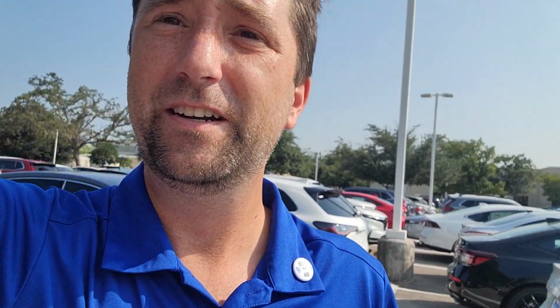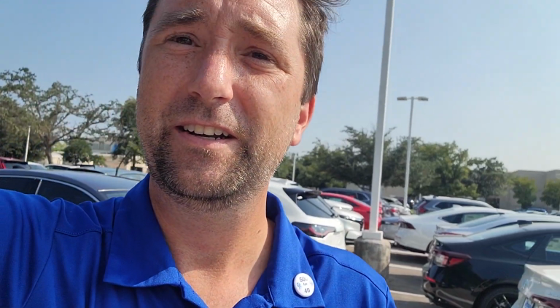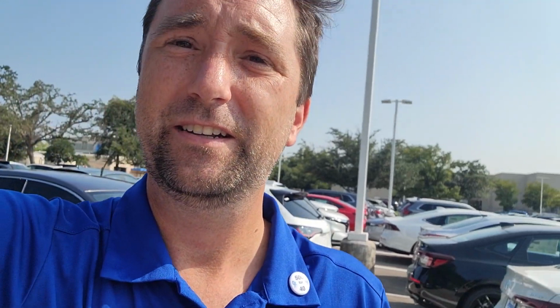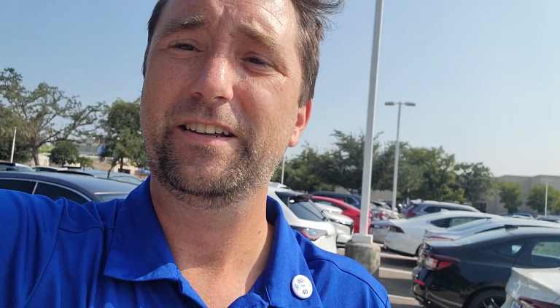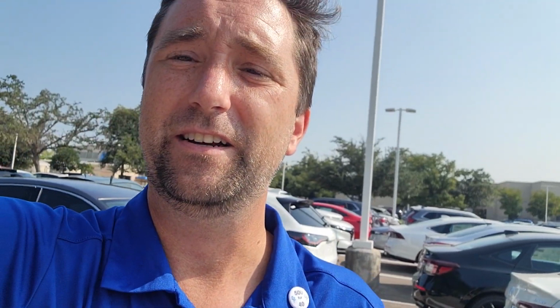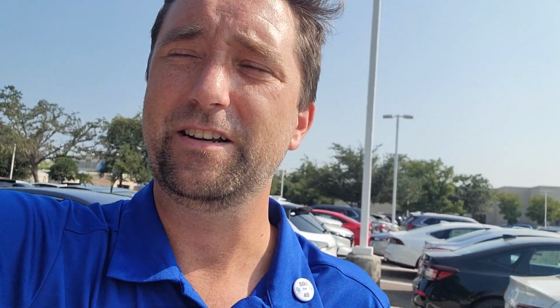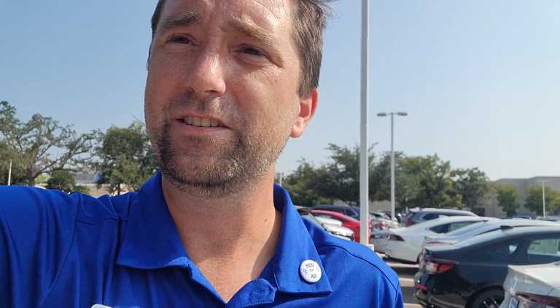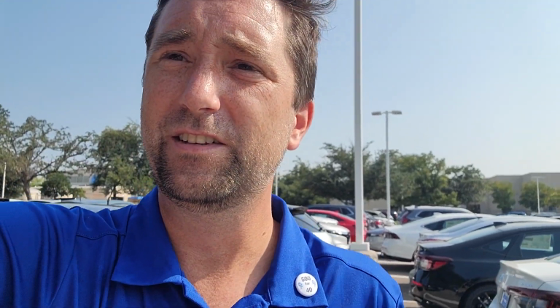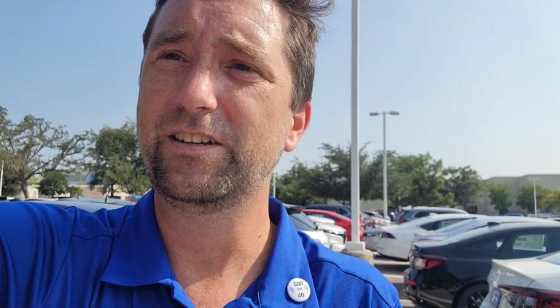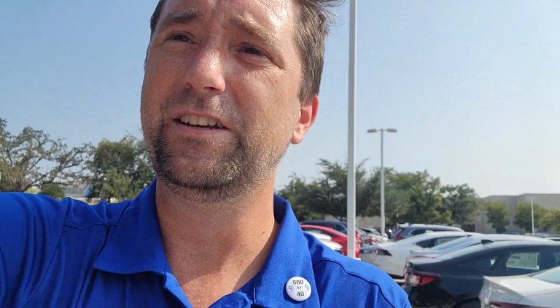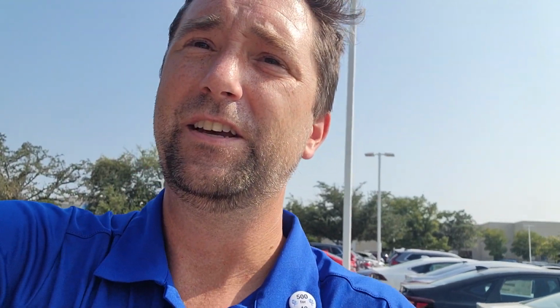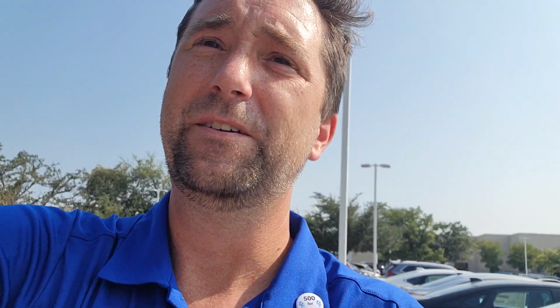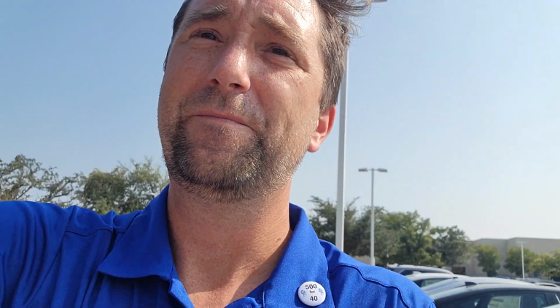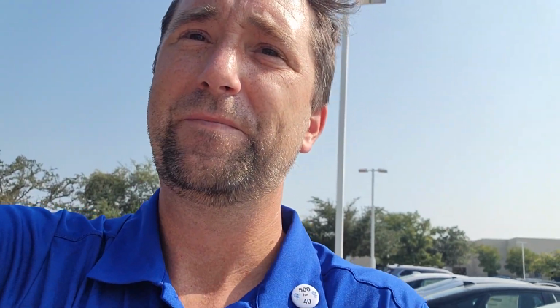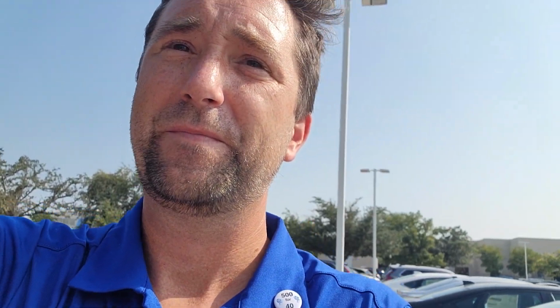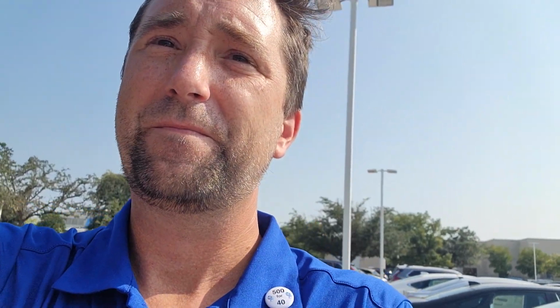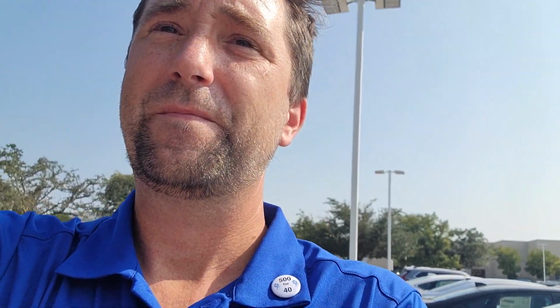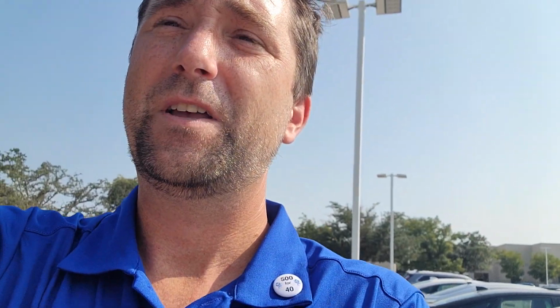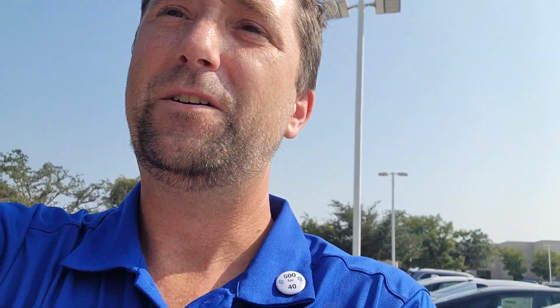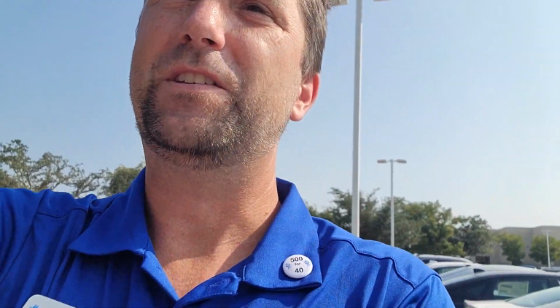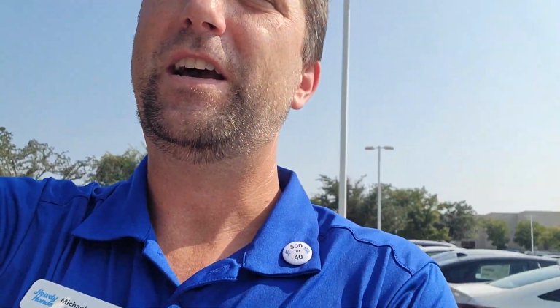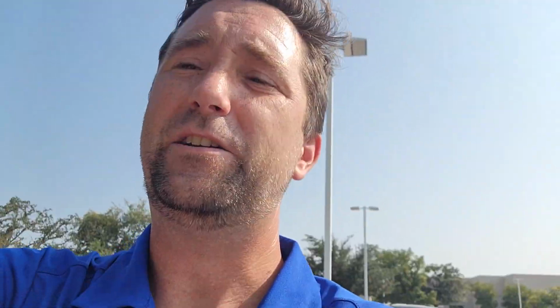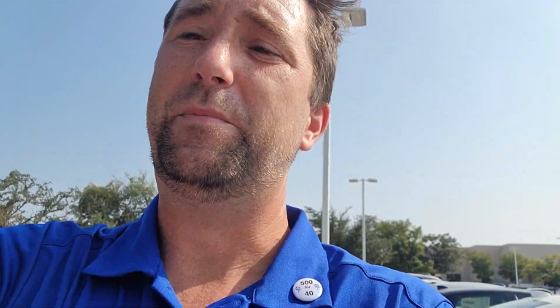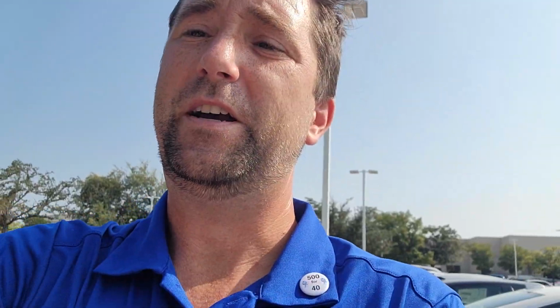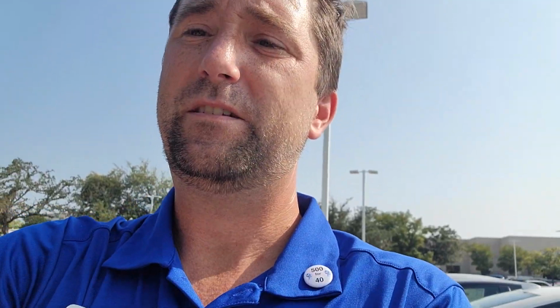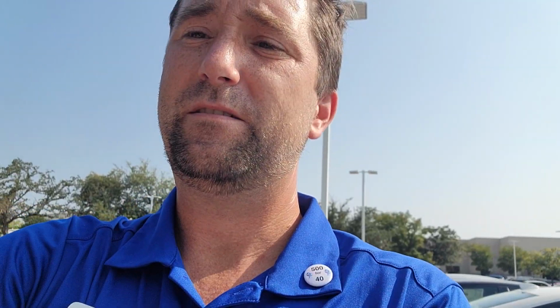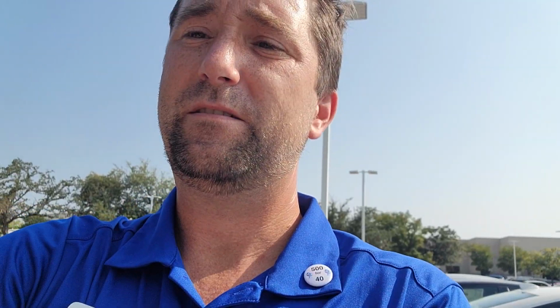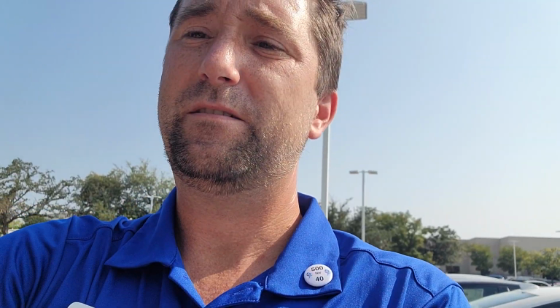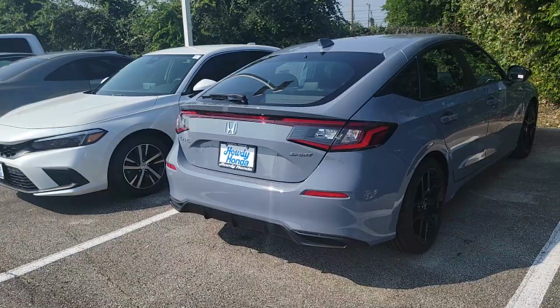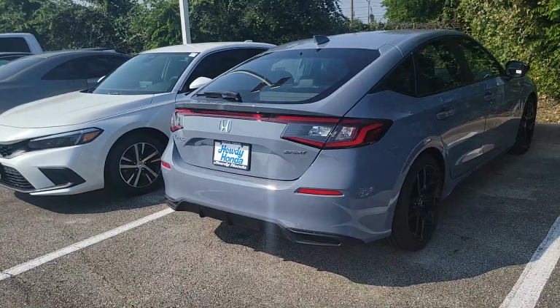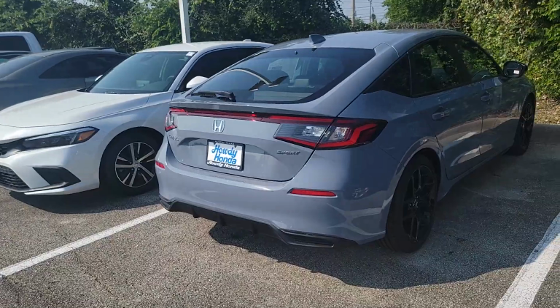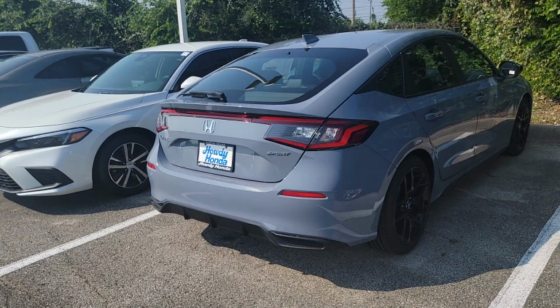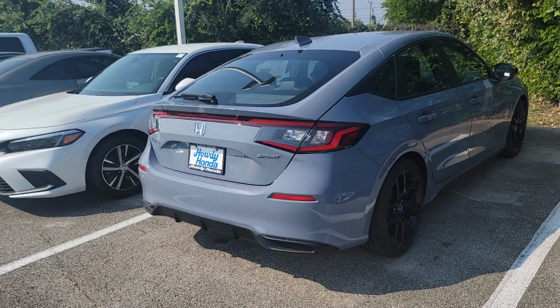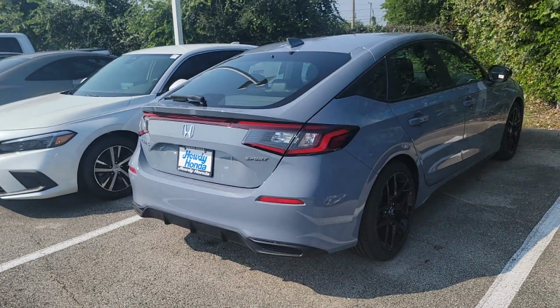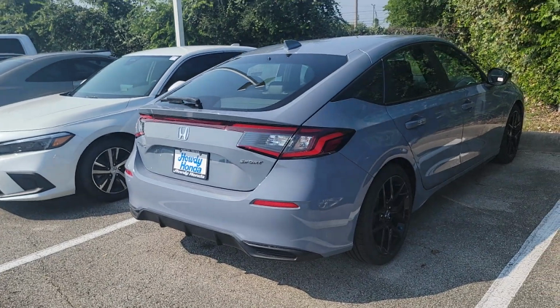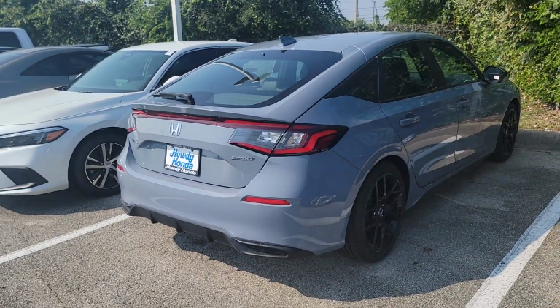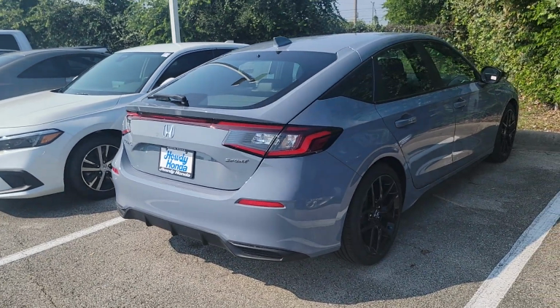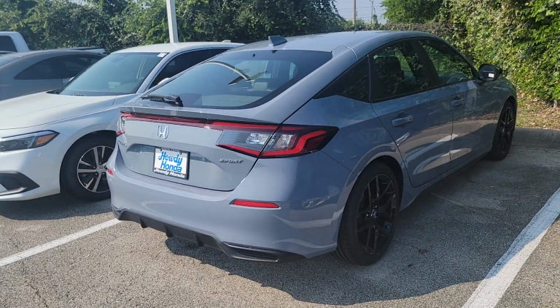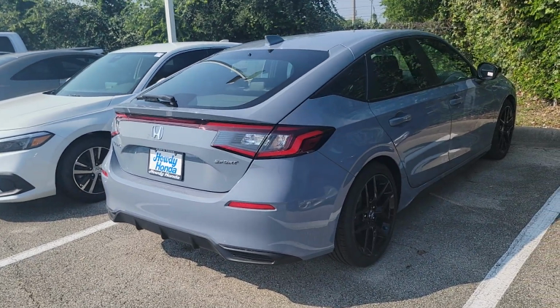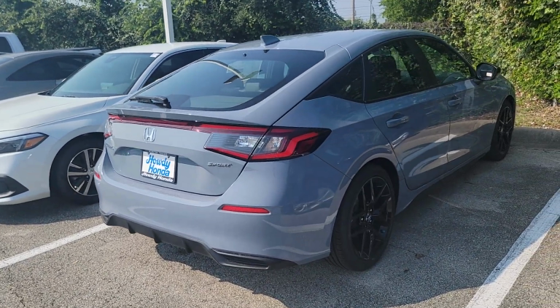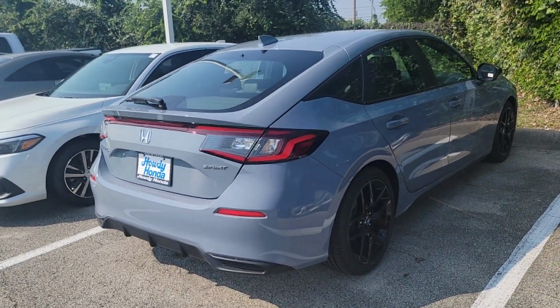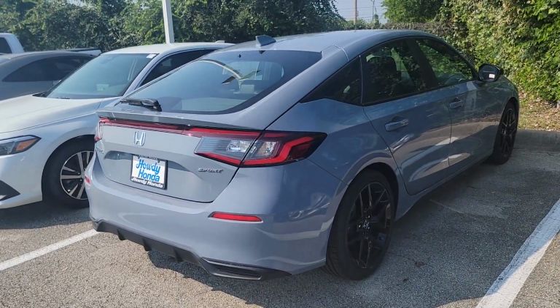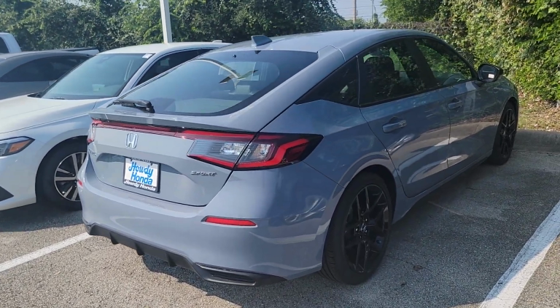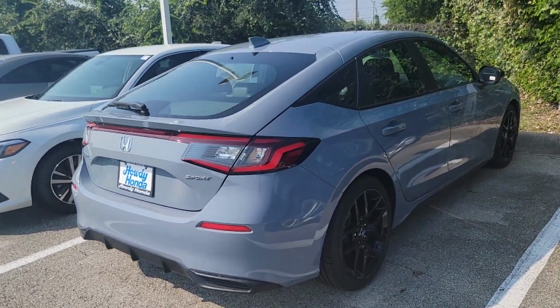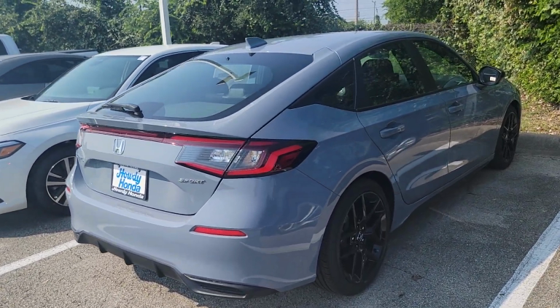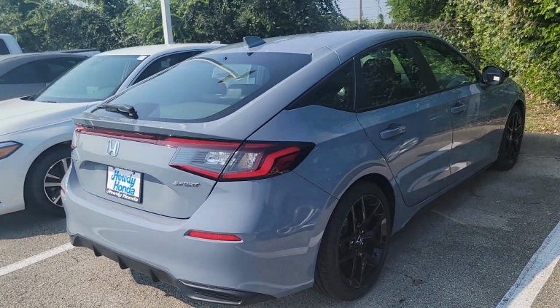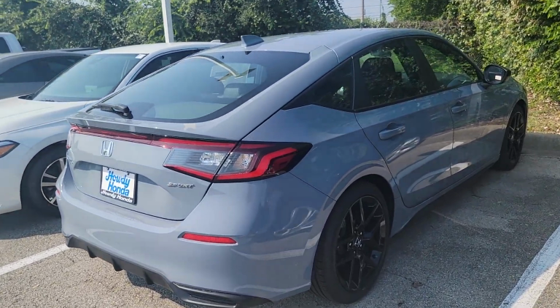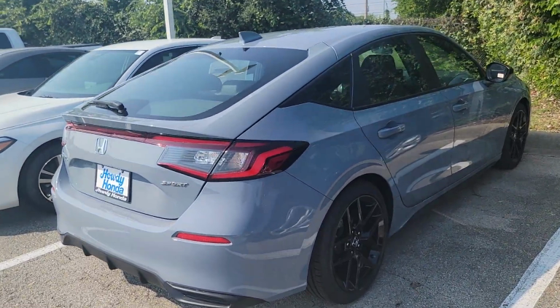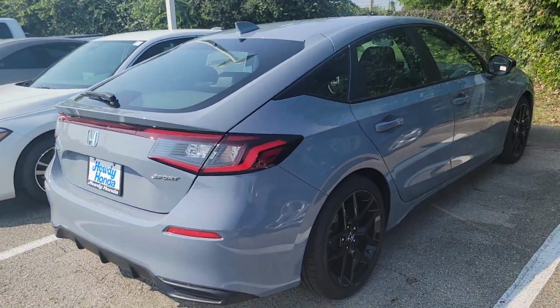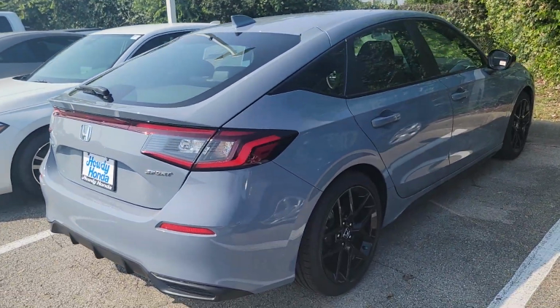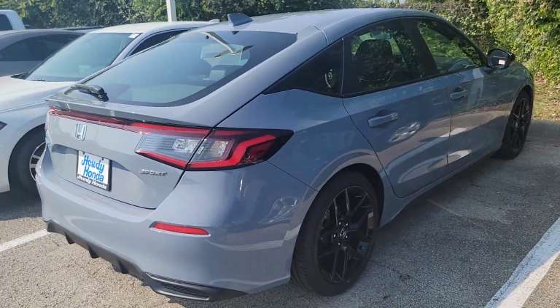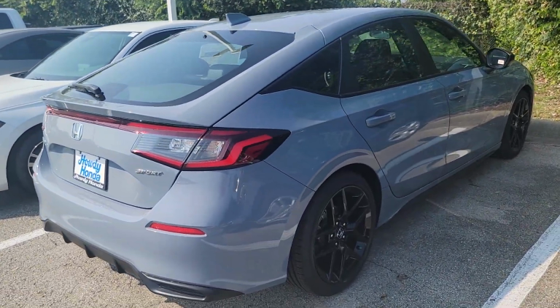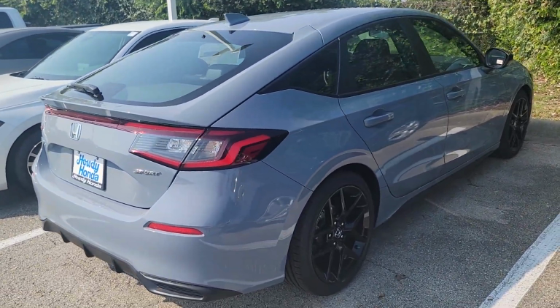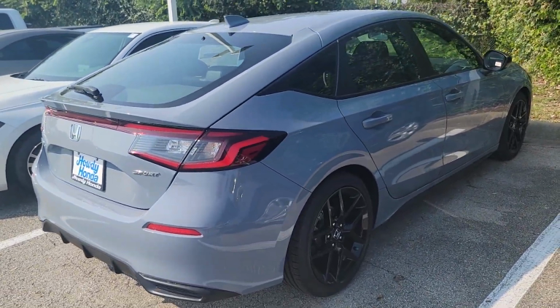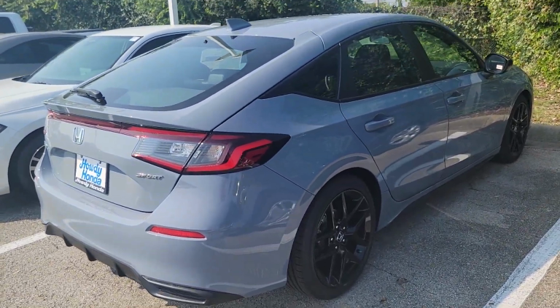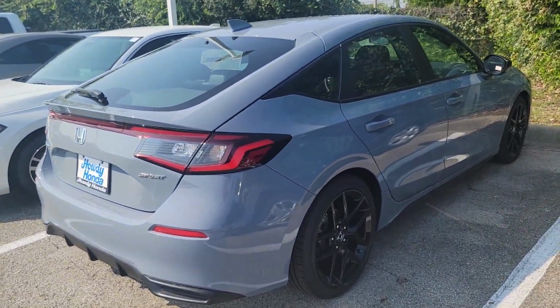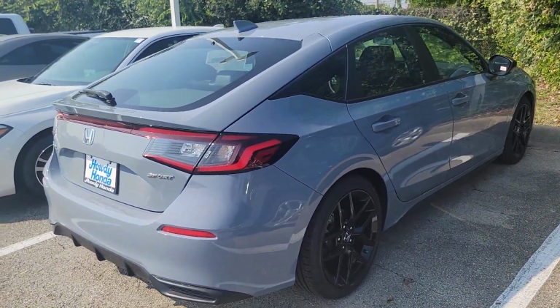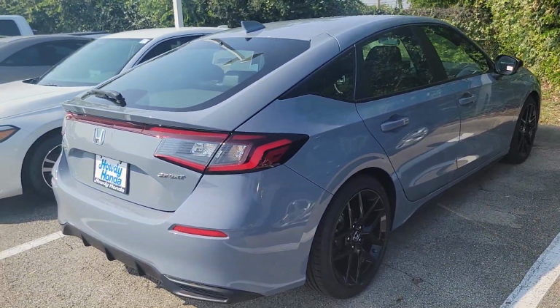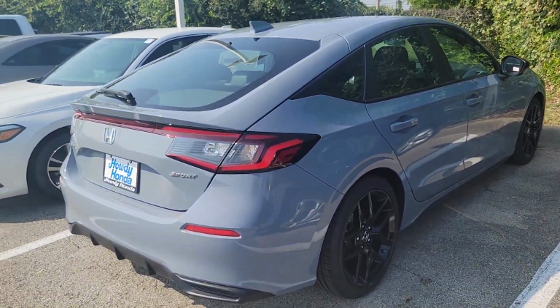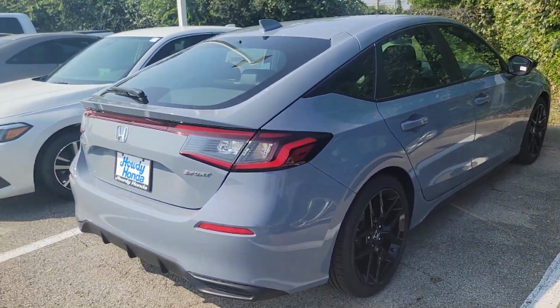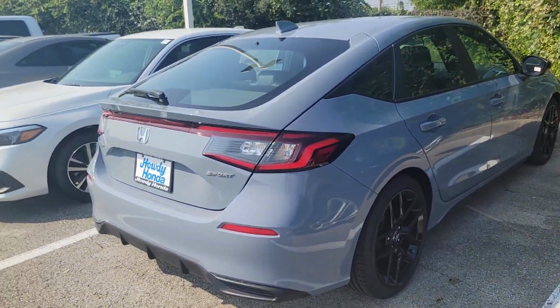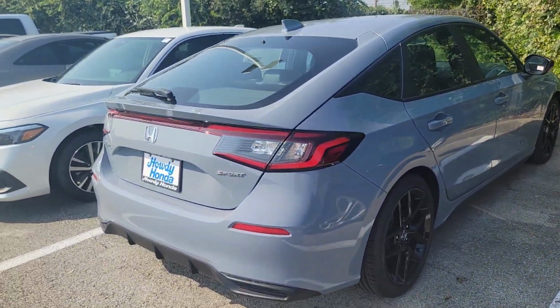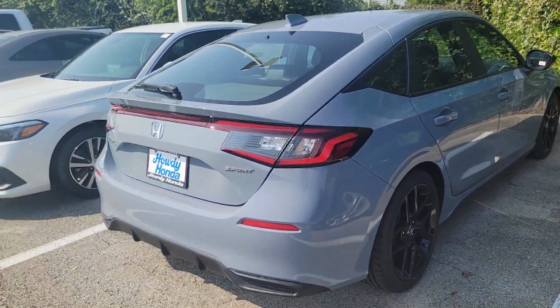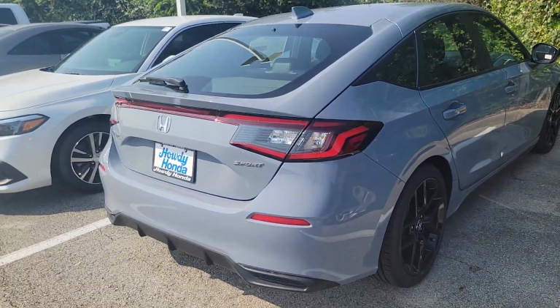There it is. Oh, it's a hatchback — nice. I was thinking it was a sedan for some reason.